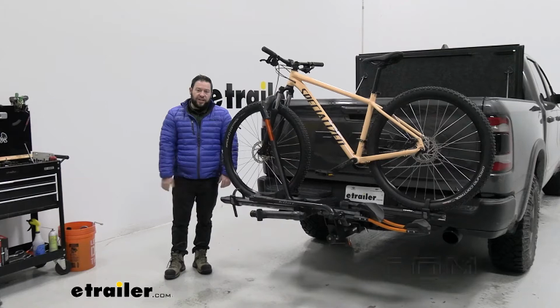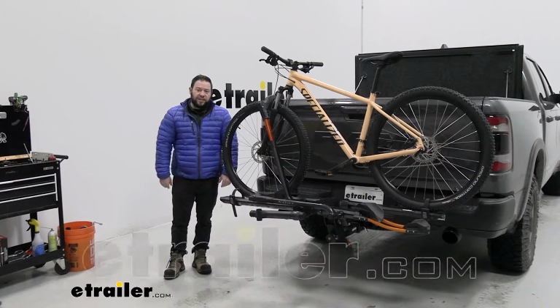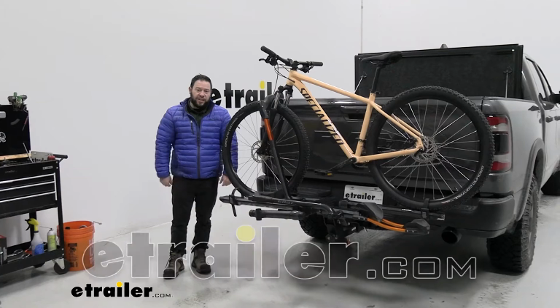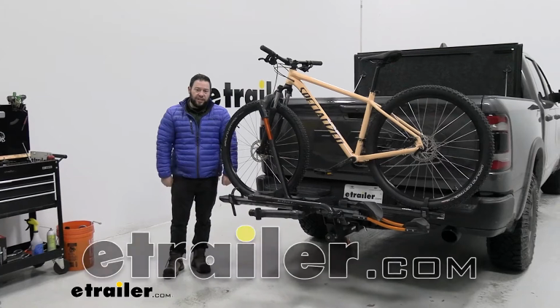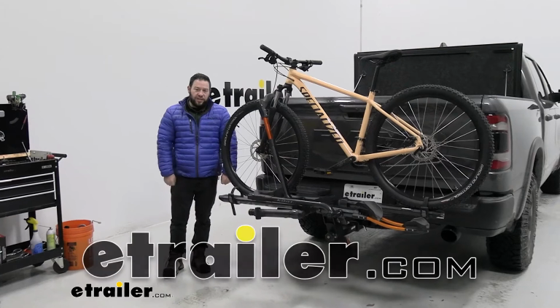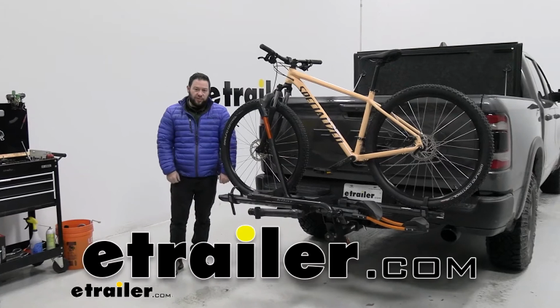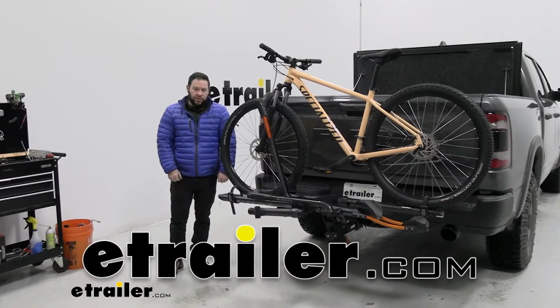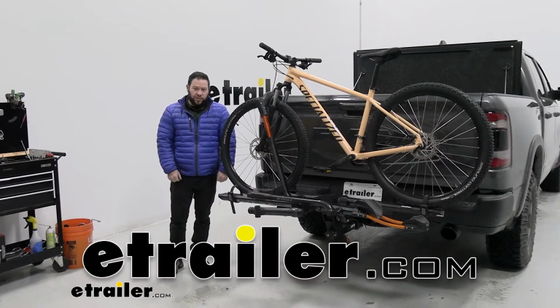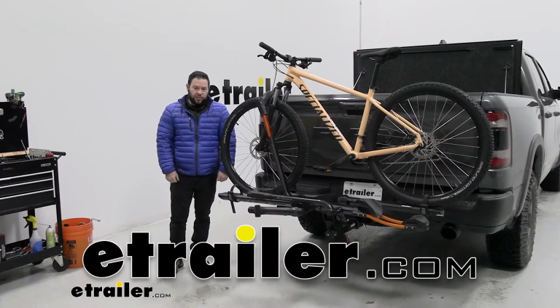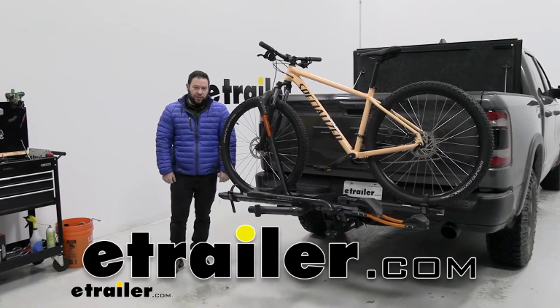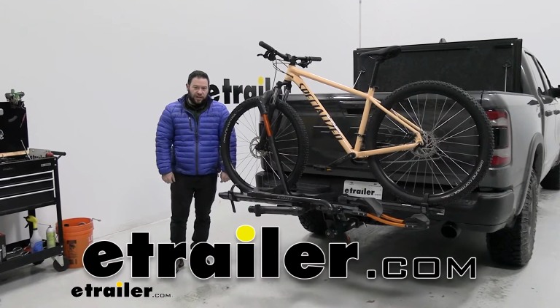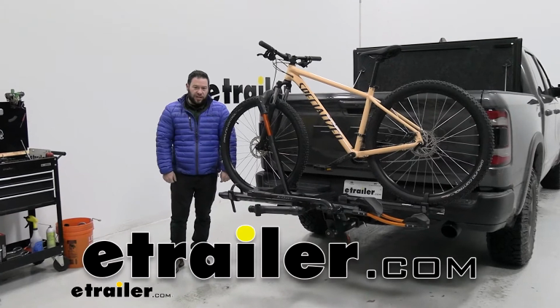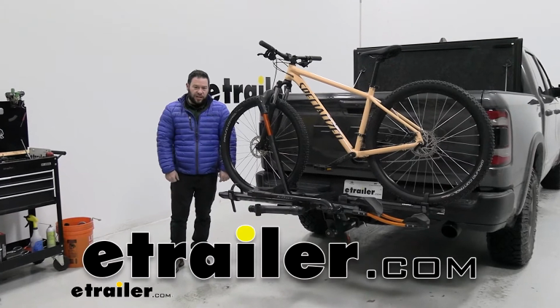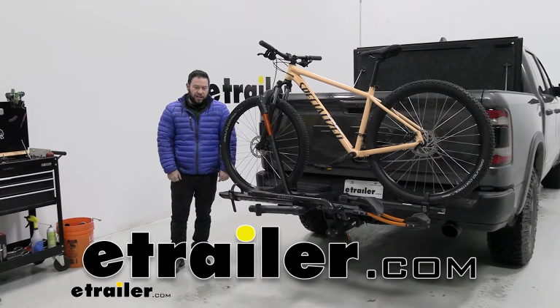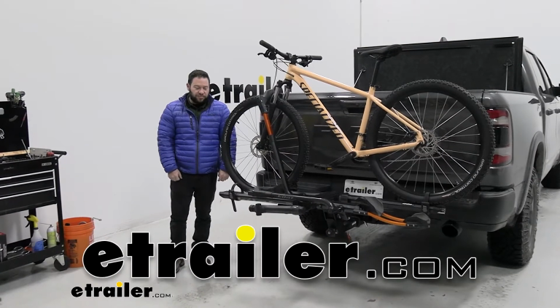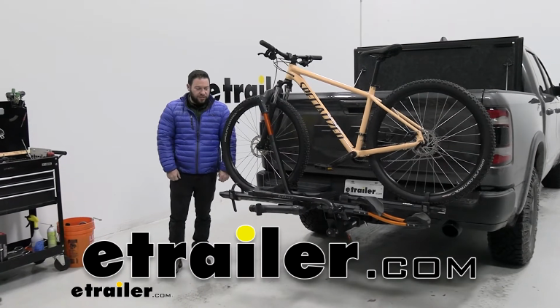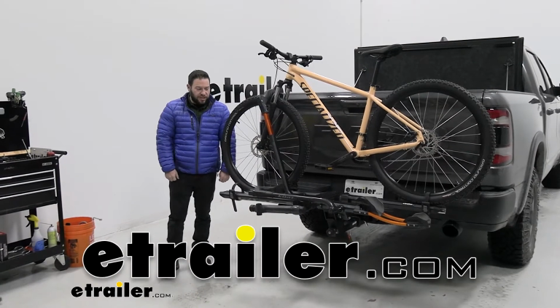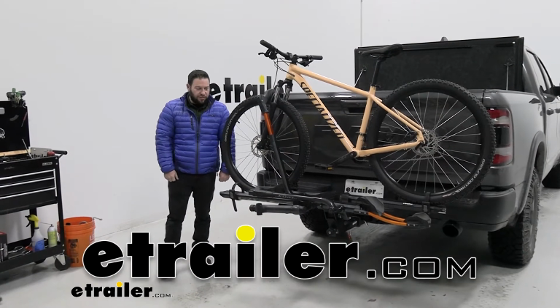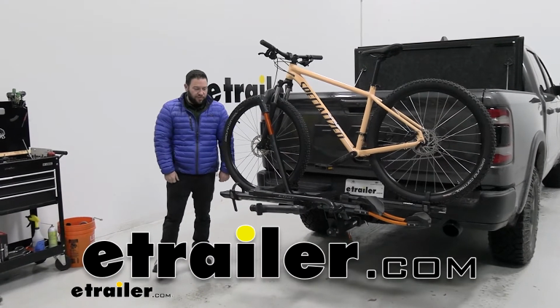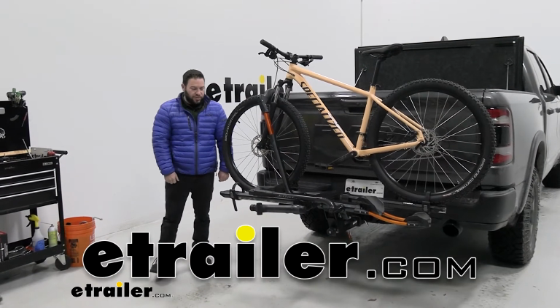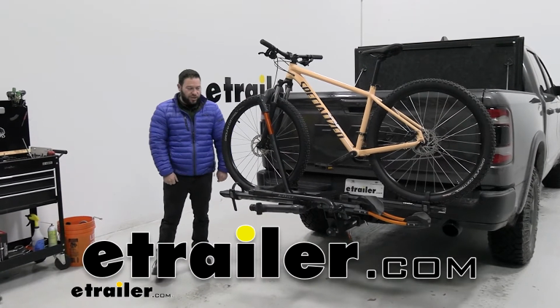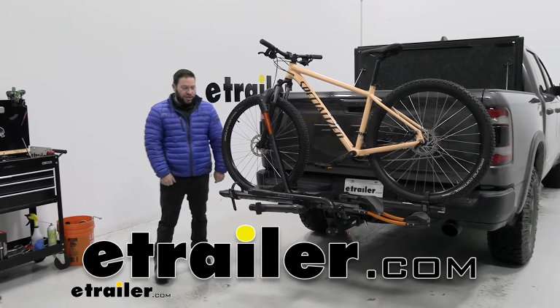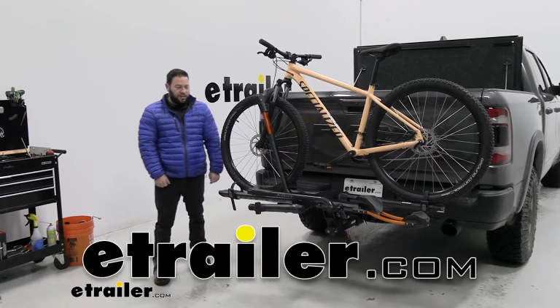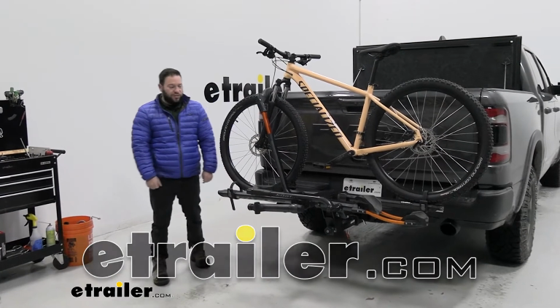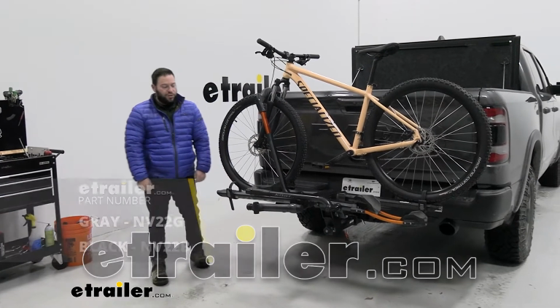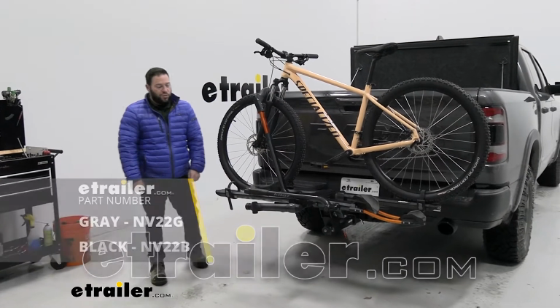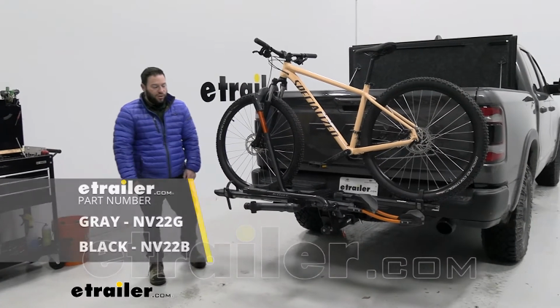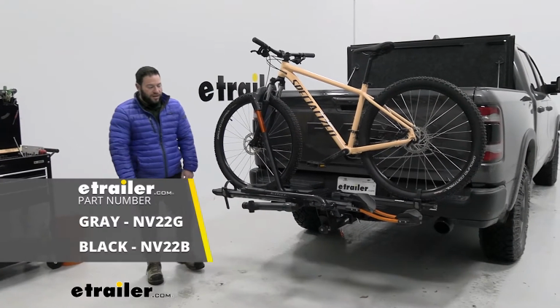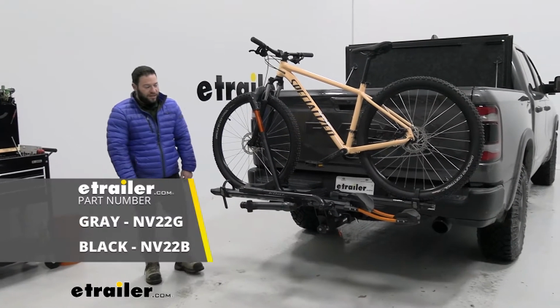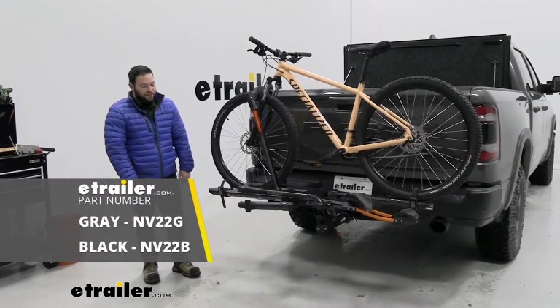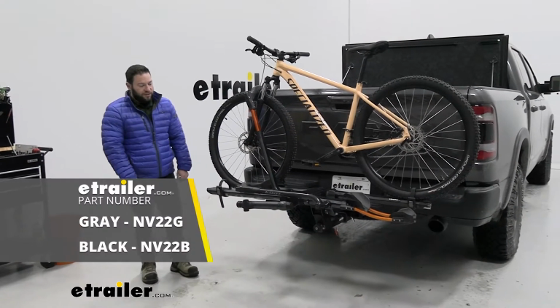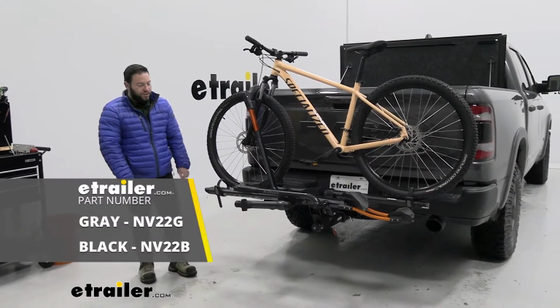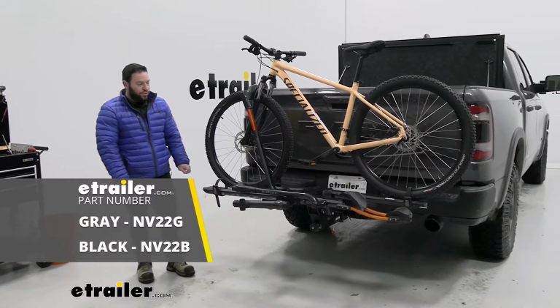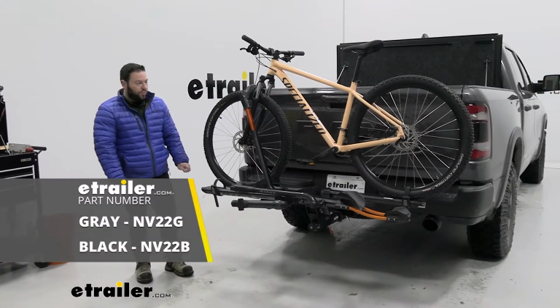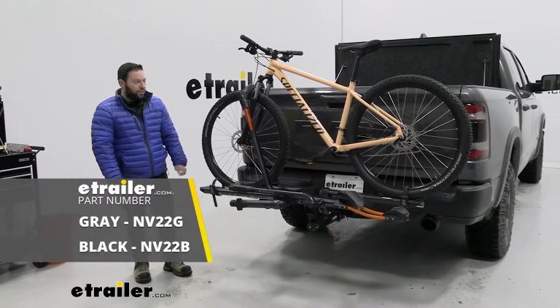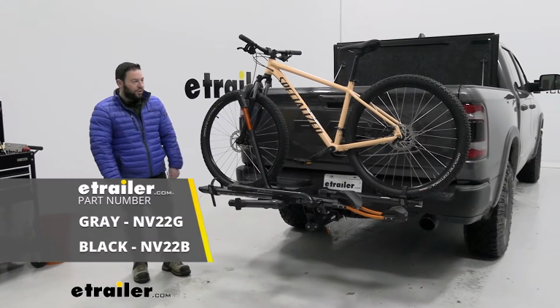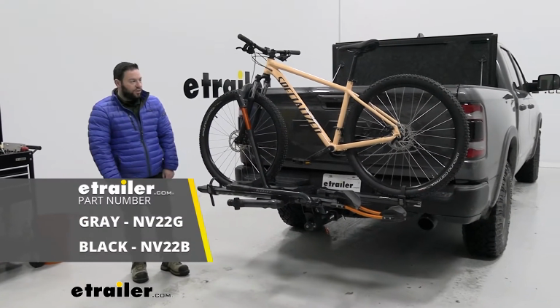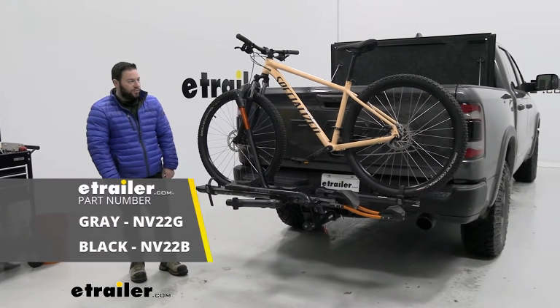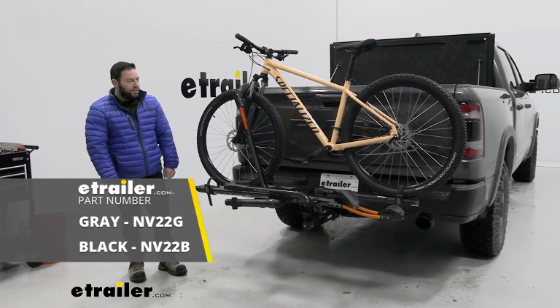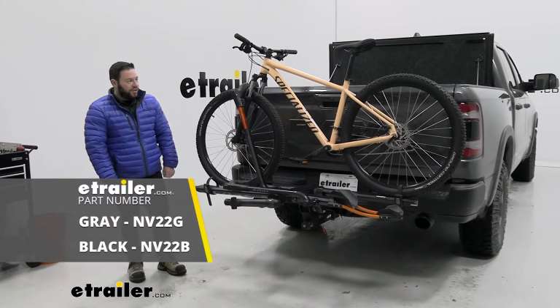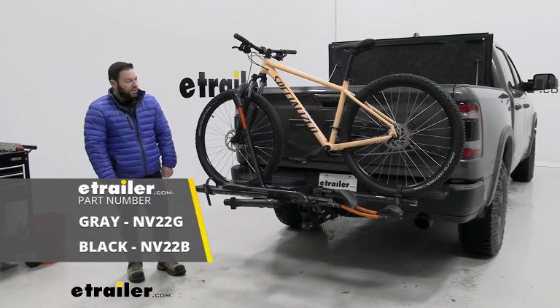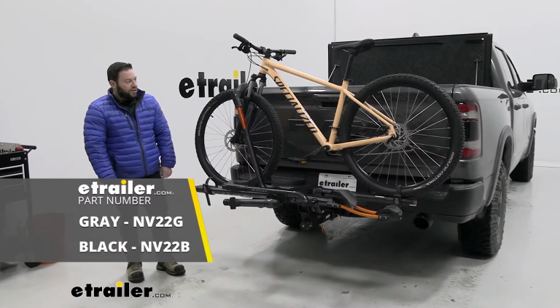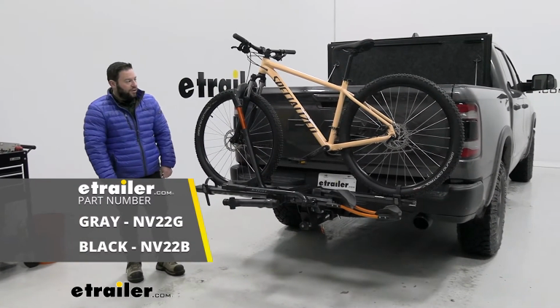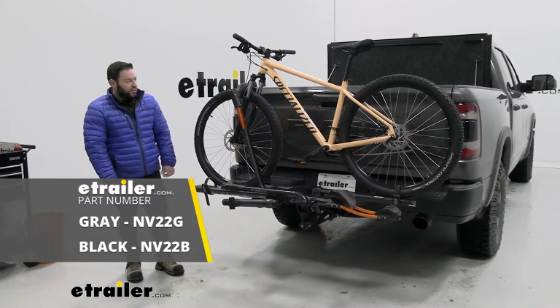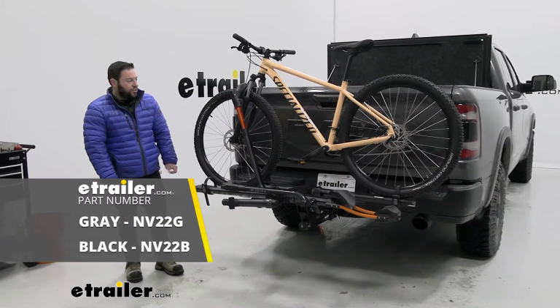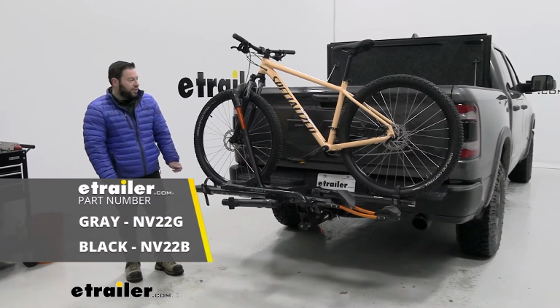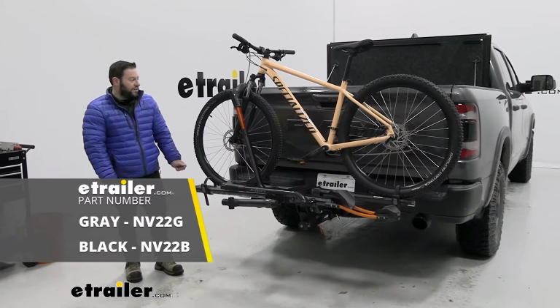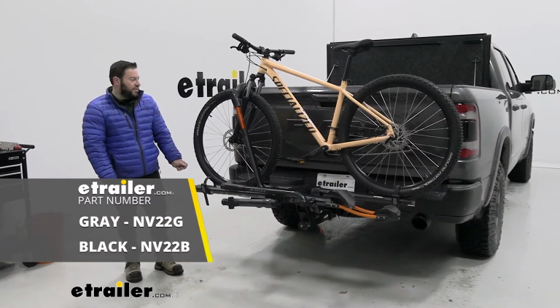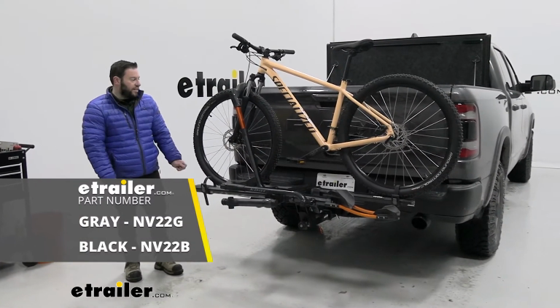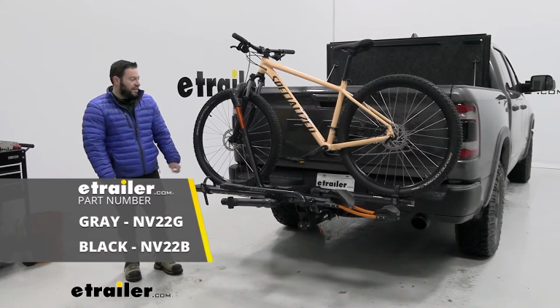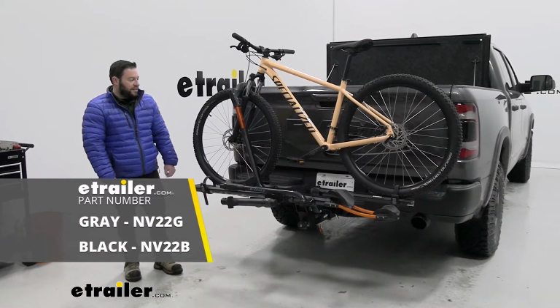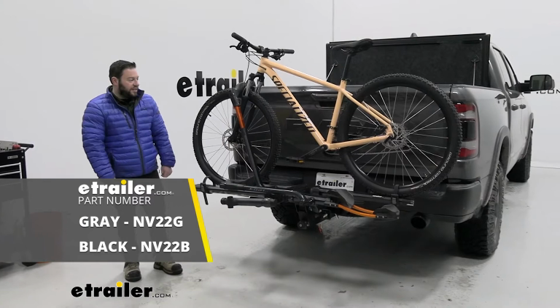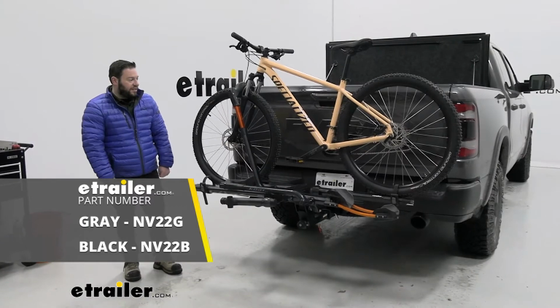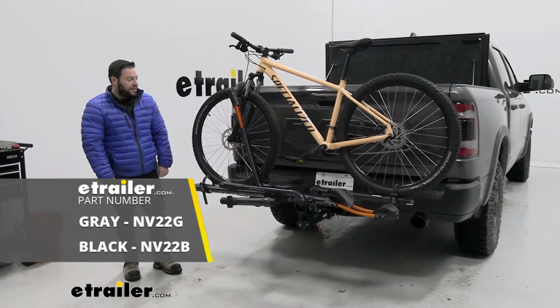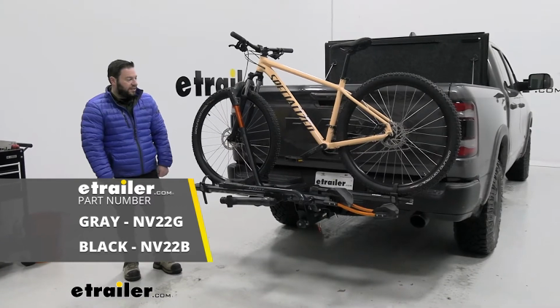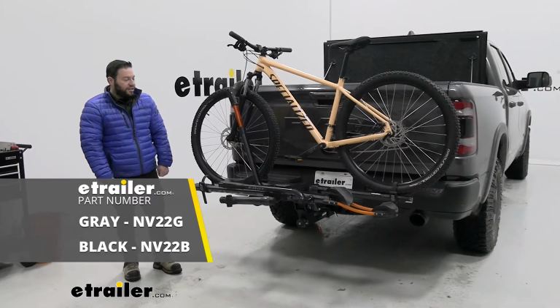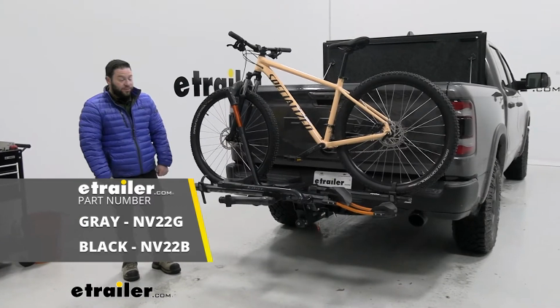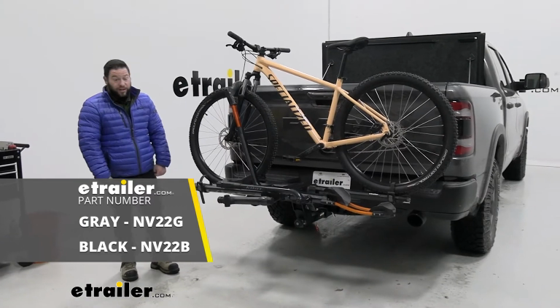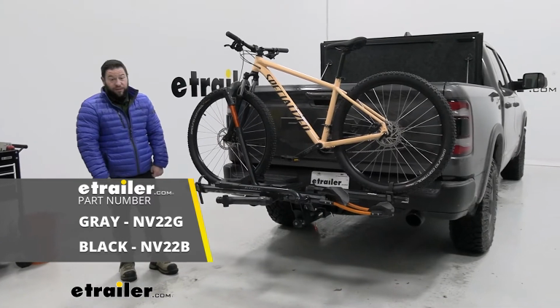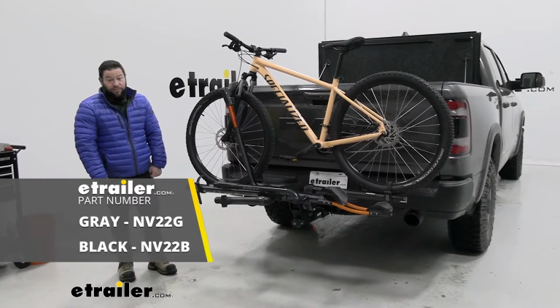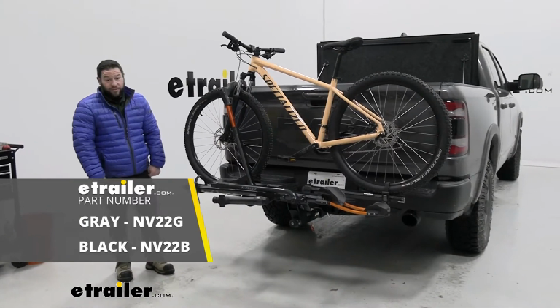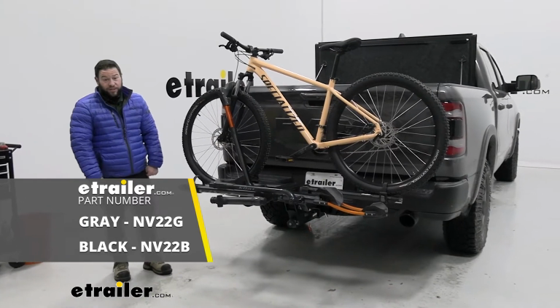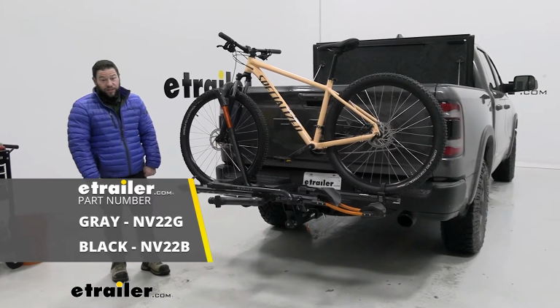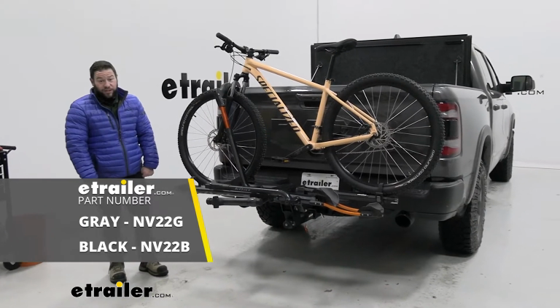It's AJ with eTrailer.com. Today we're going to be checking out the Kuat Envy 2.0 on our 2019 Ram 1500.